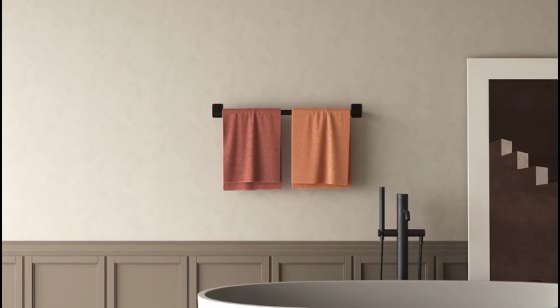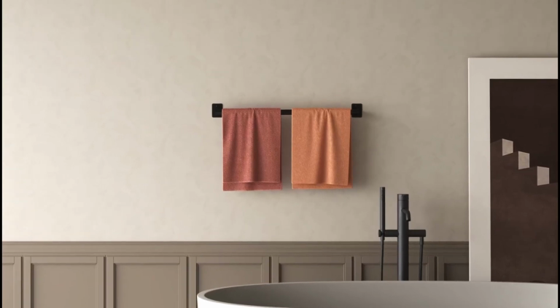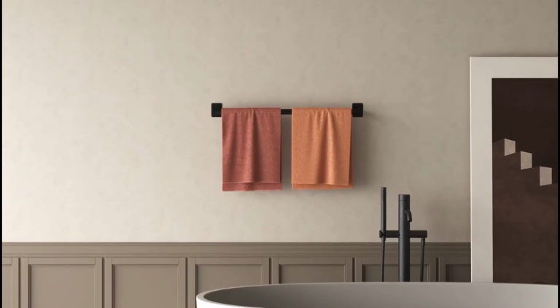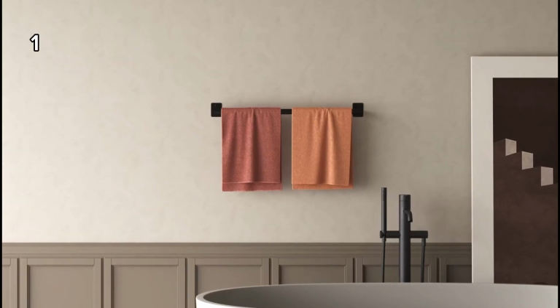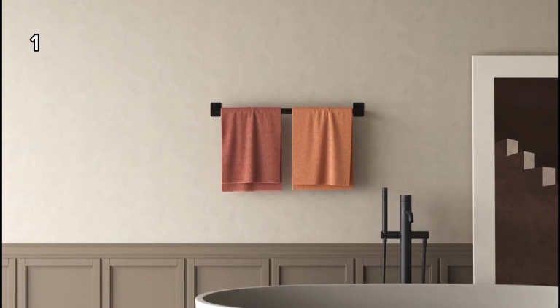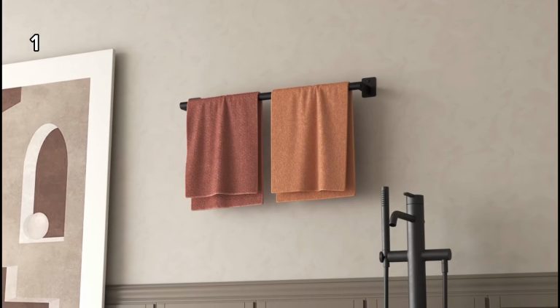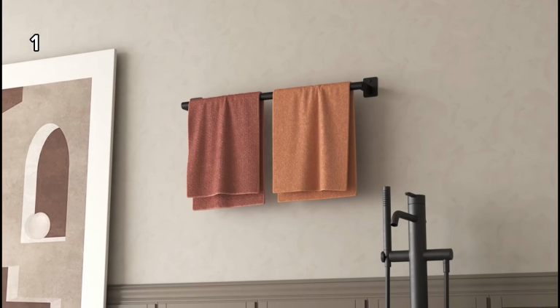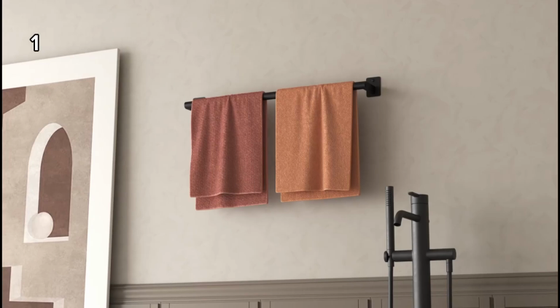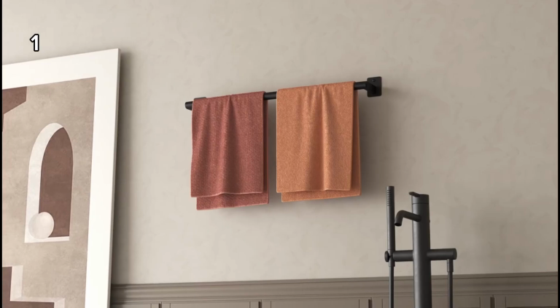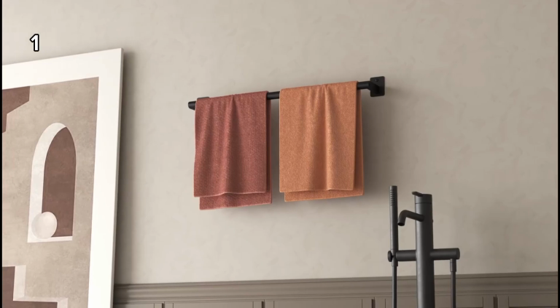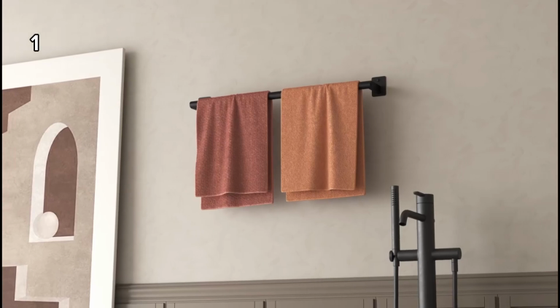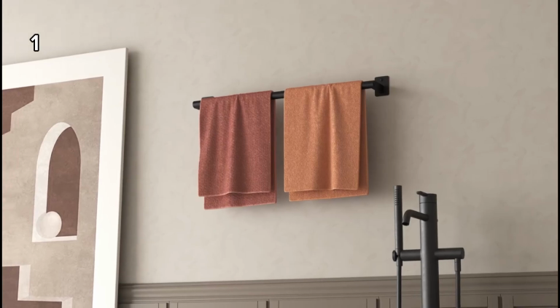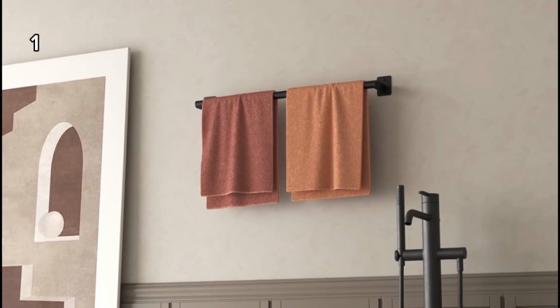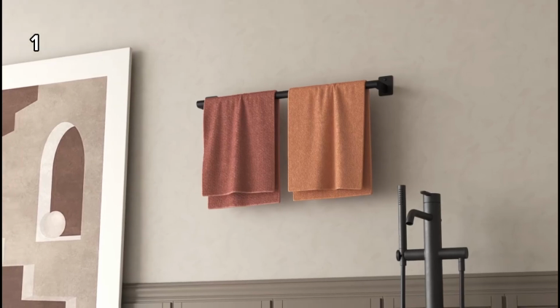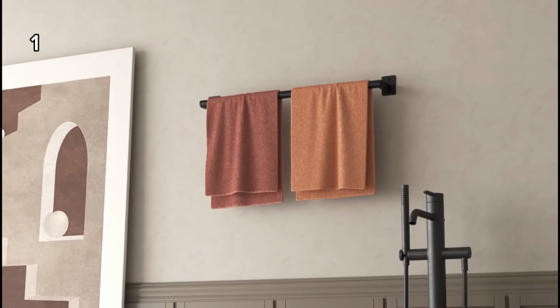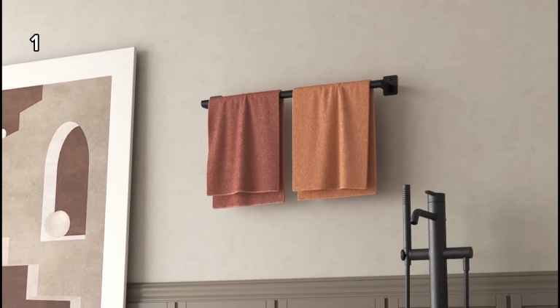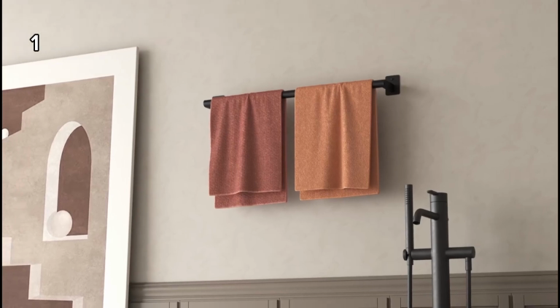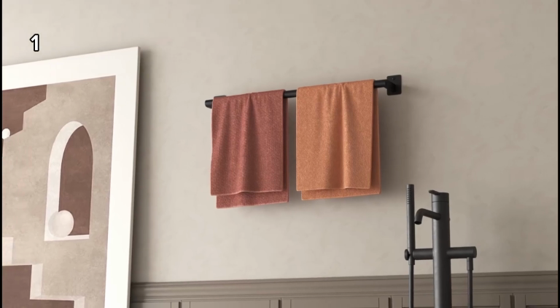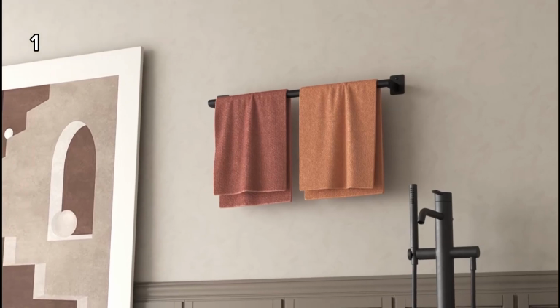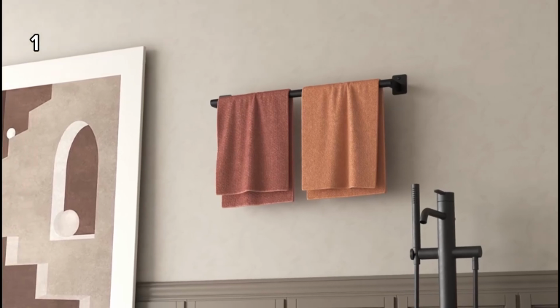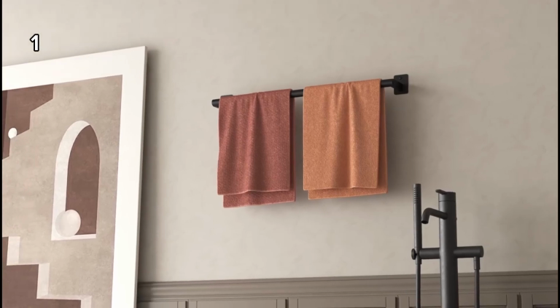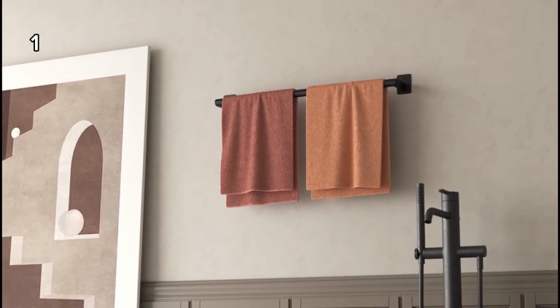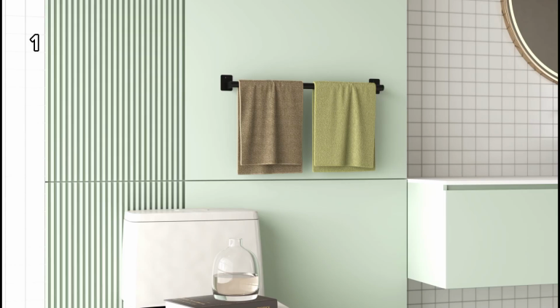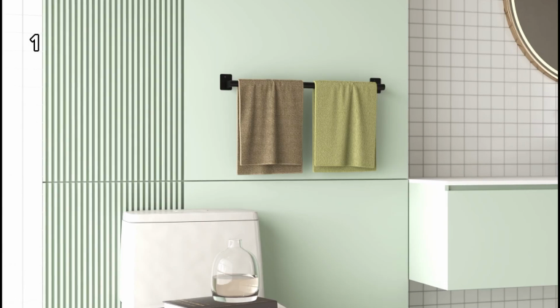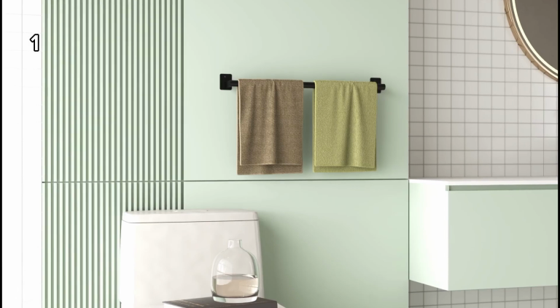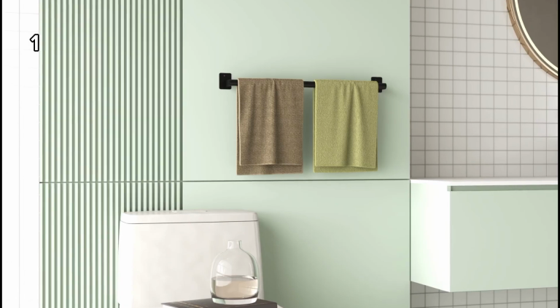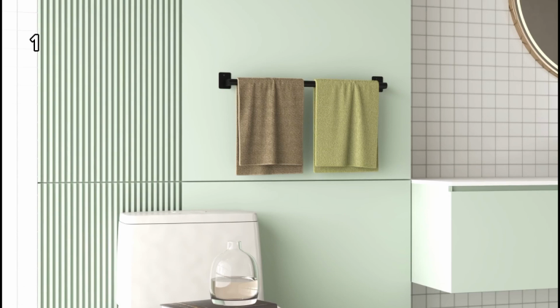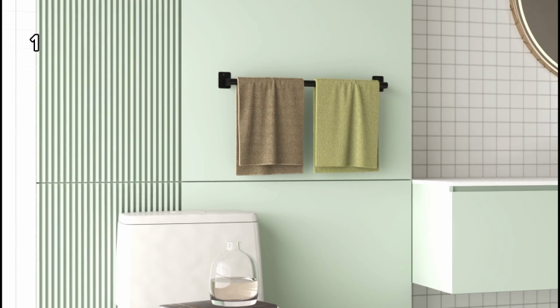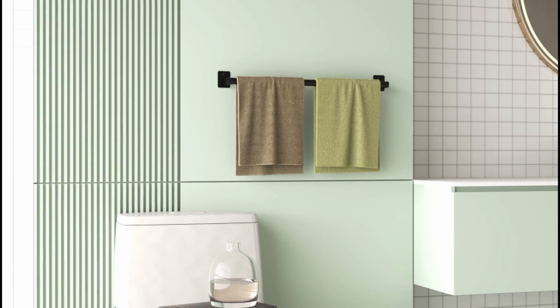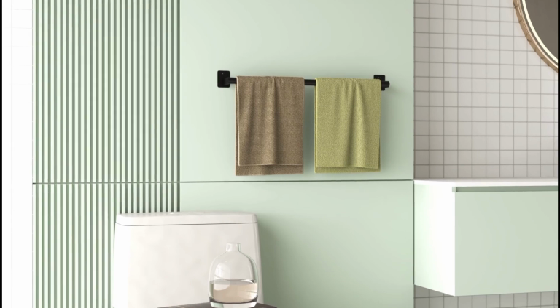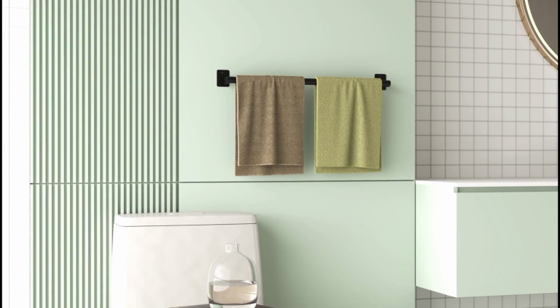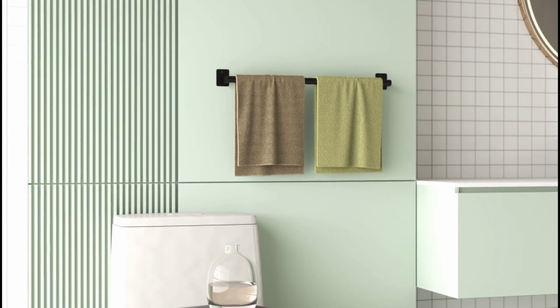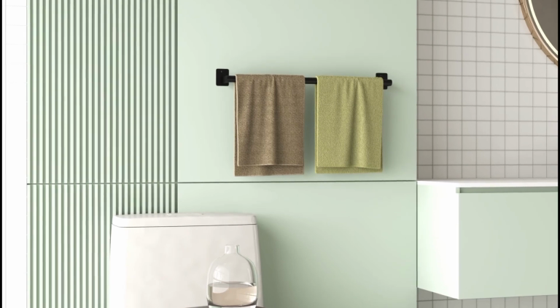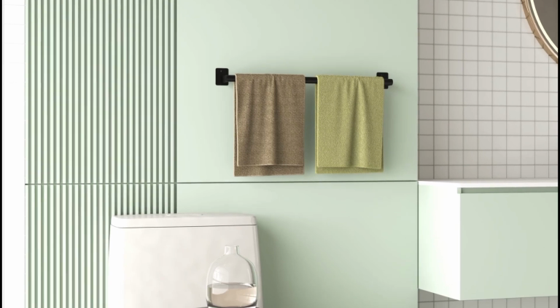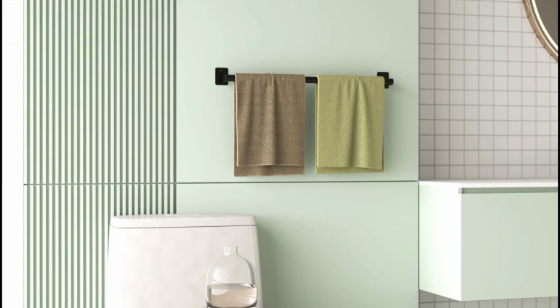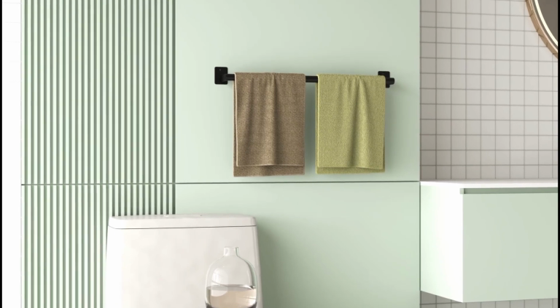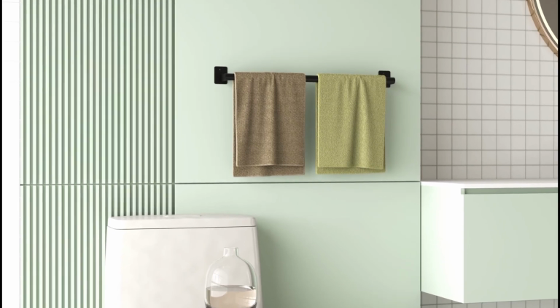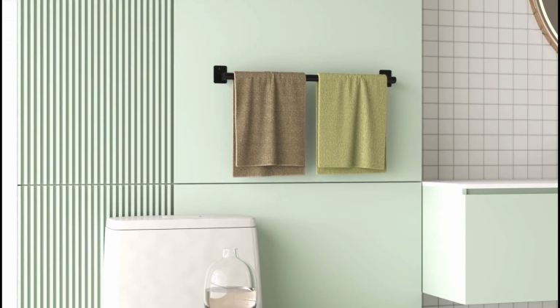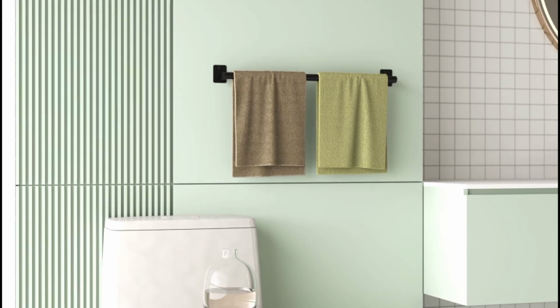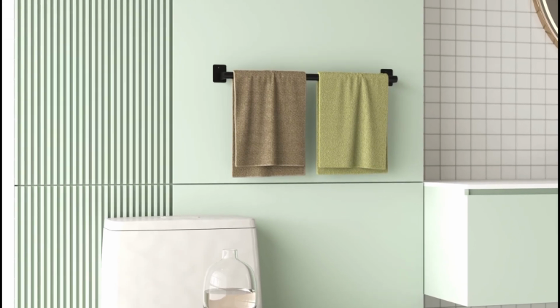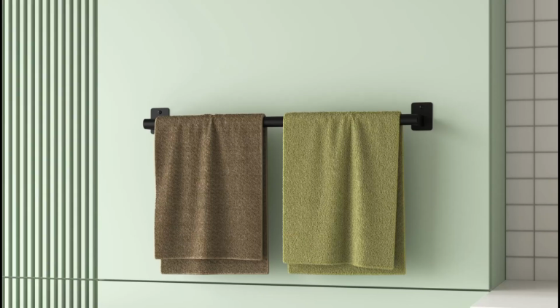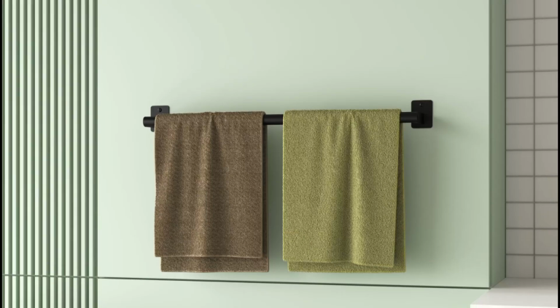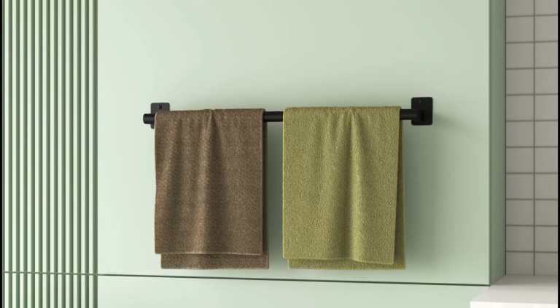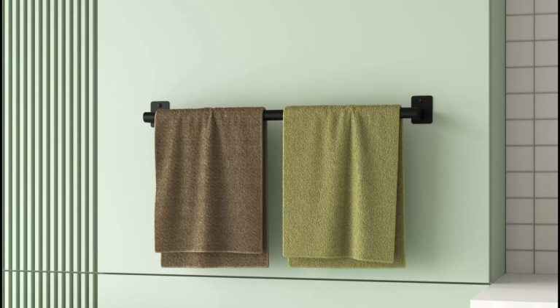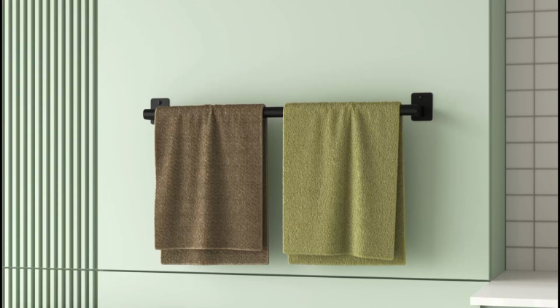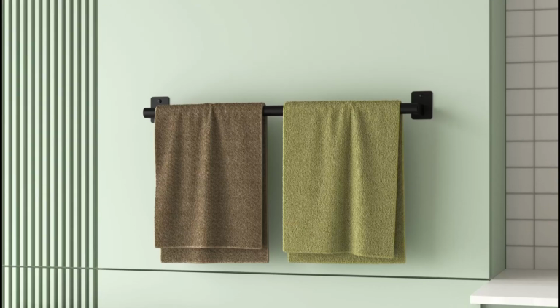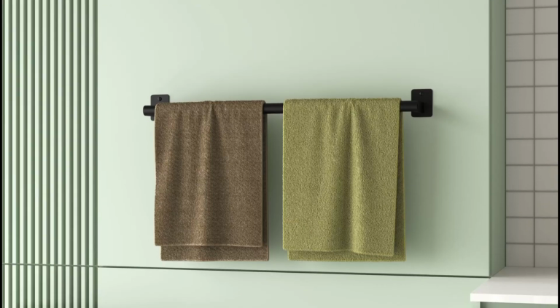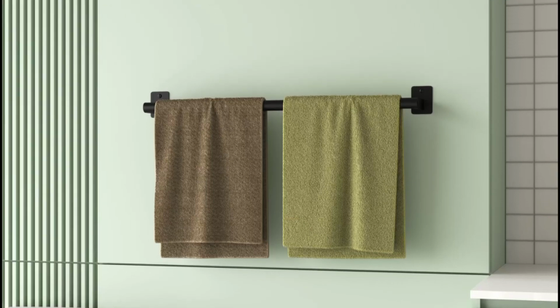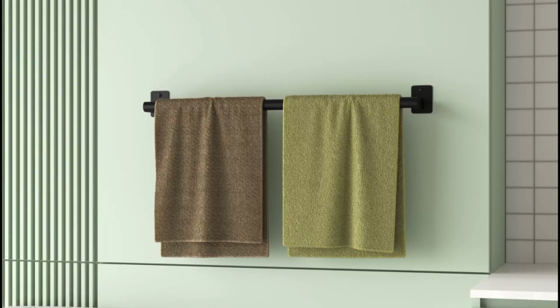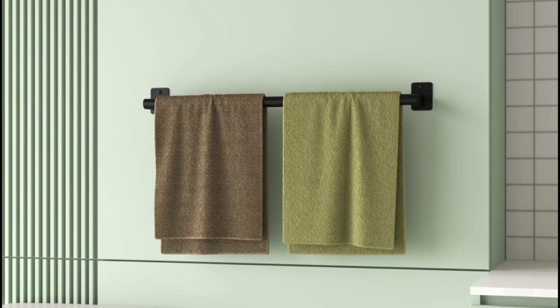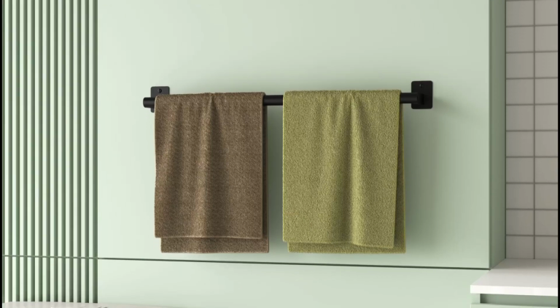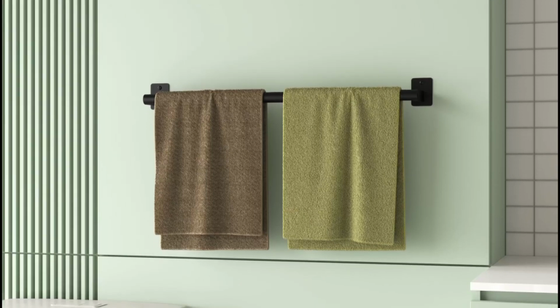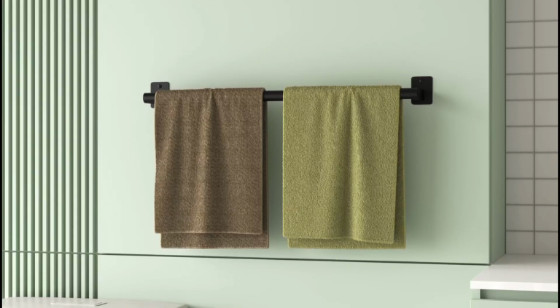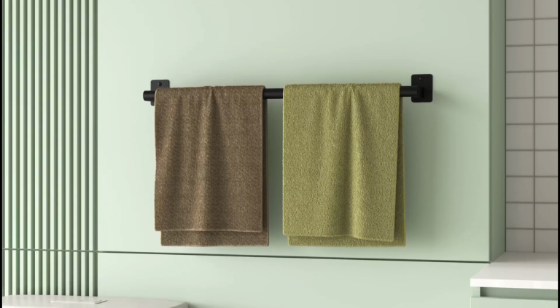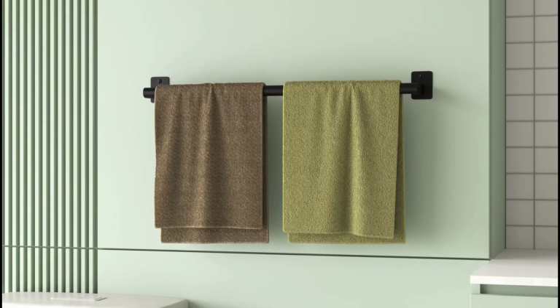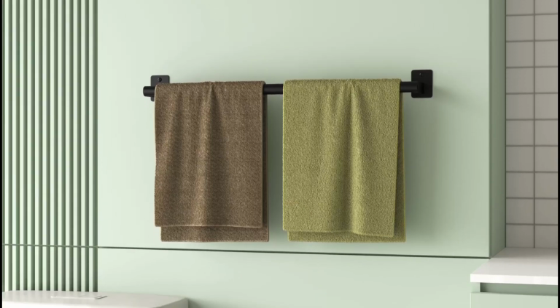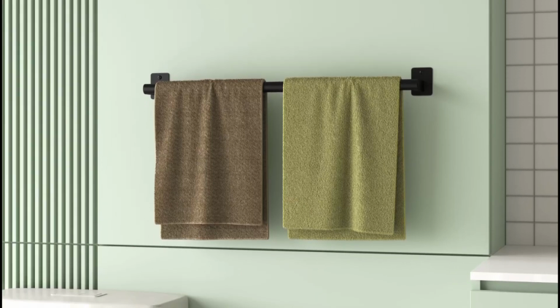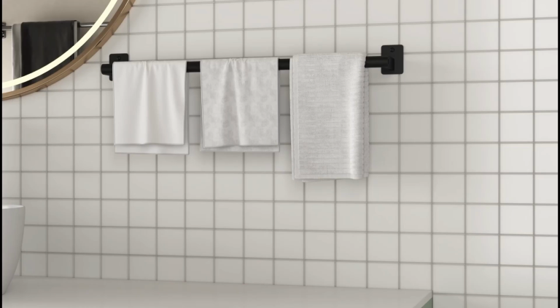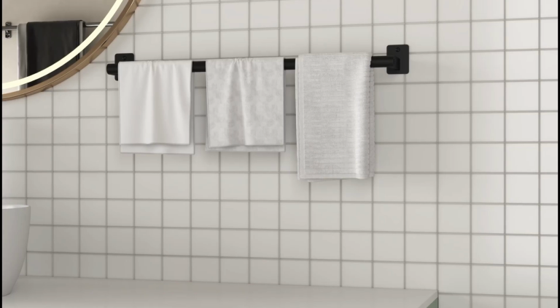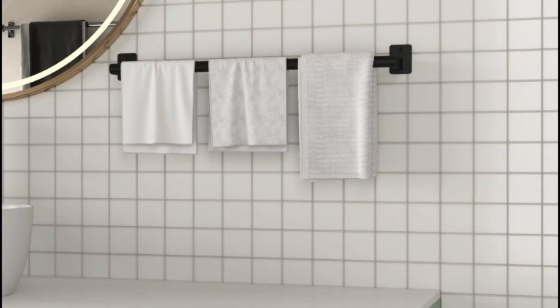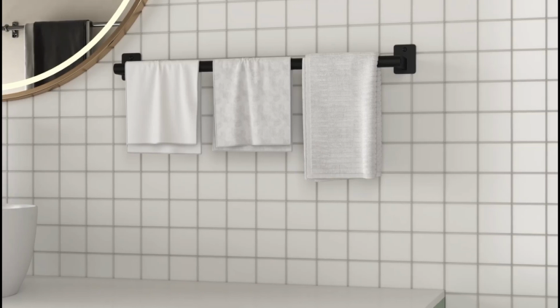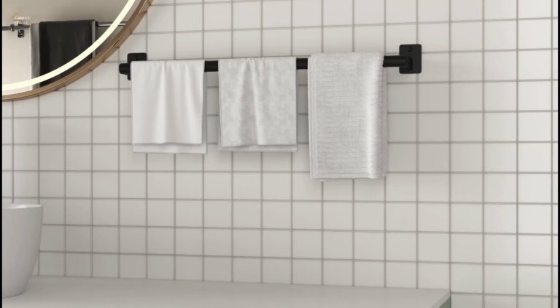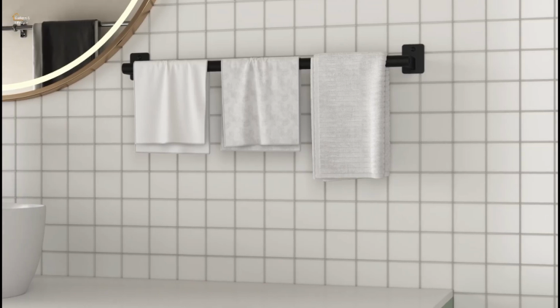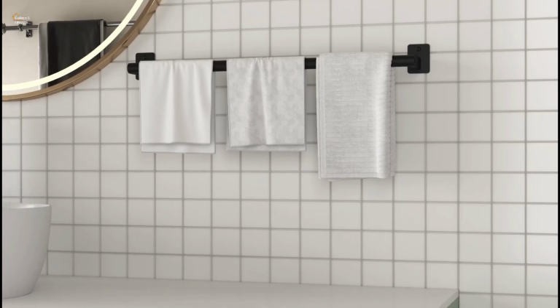1. This bathroom towel bar can hold multiple towels or robes, keeping your bathroom organized and tidy.